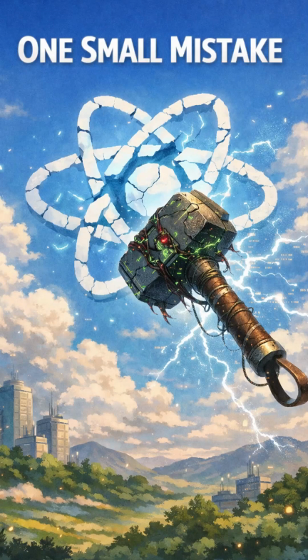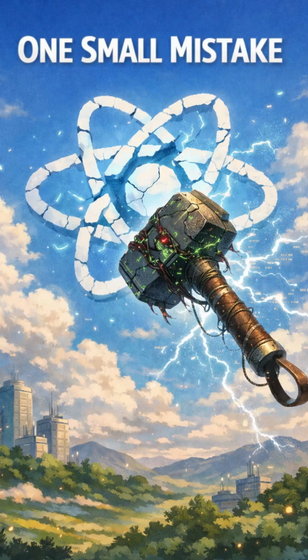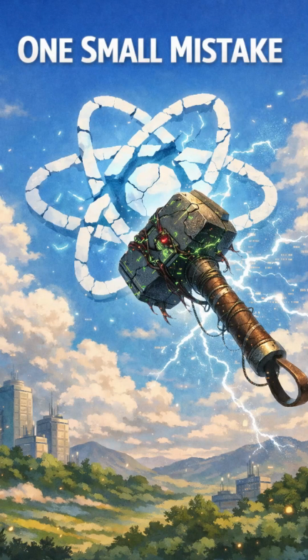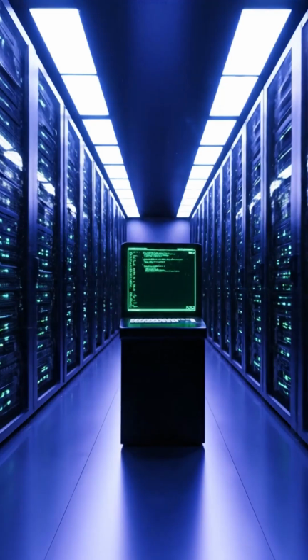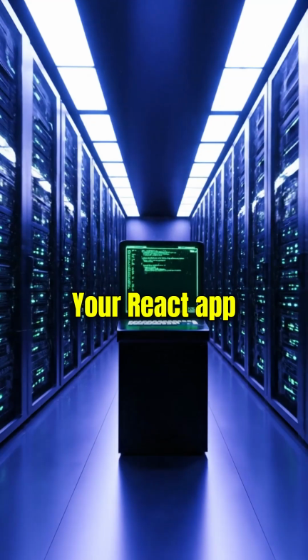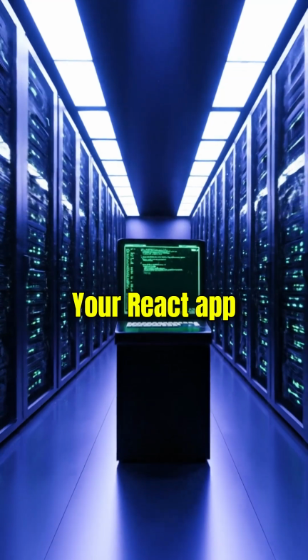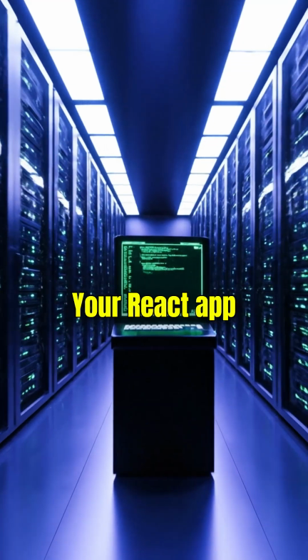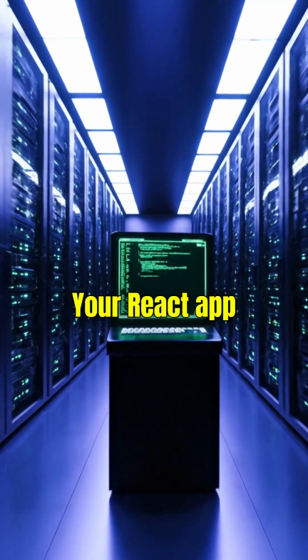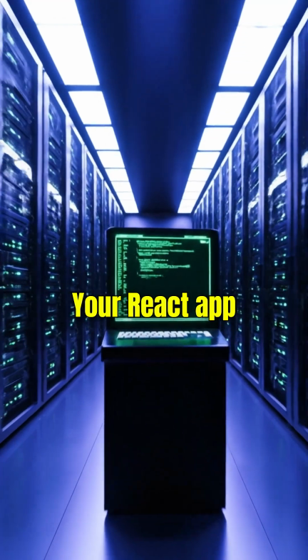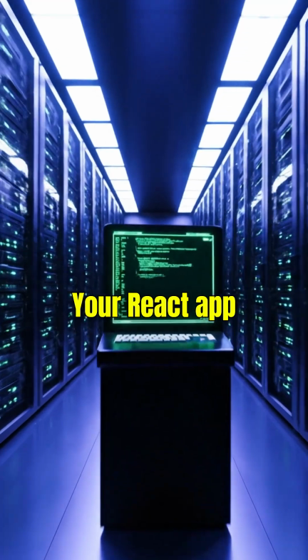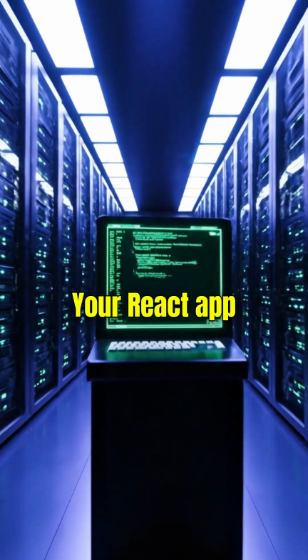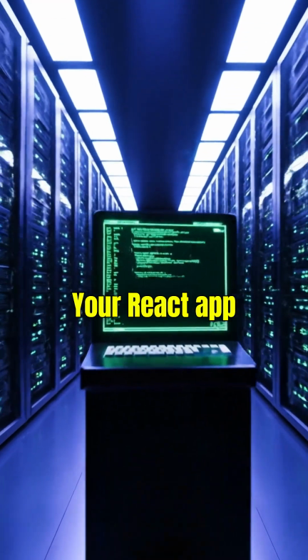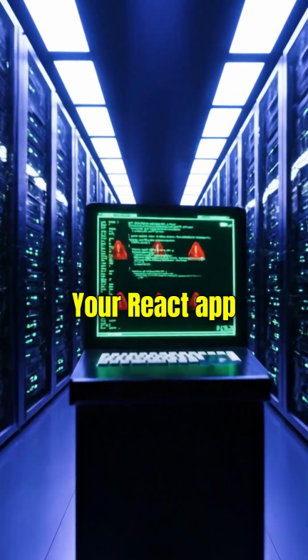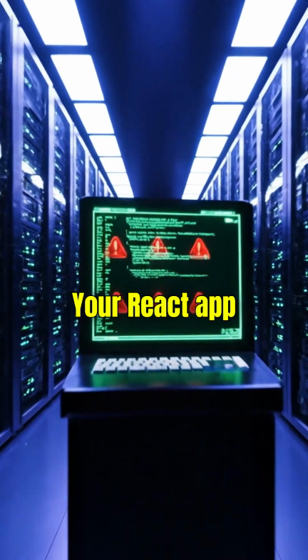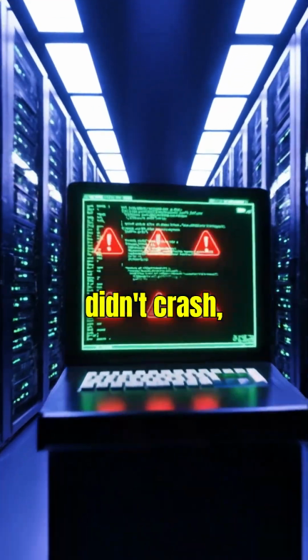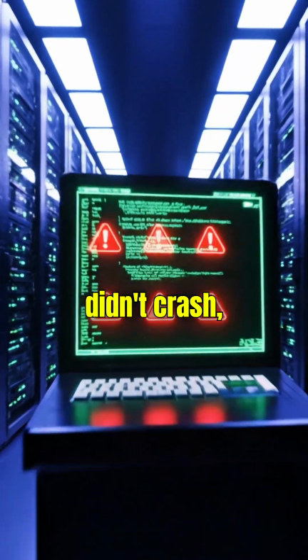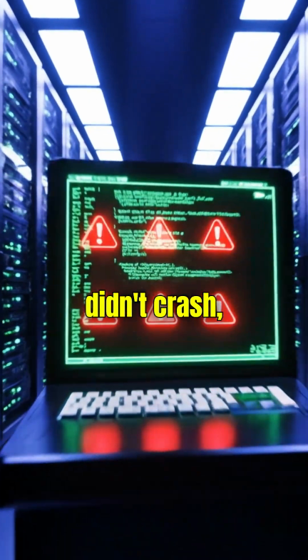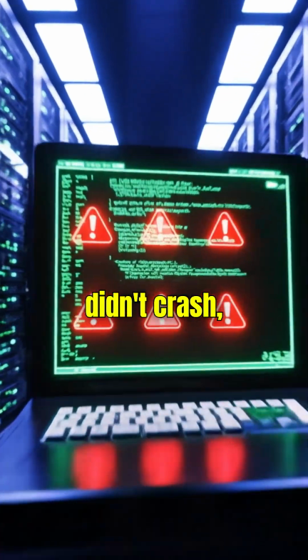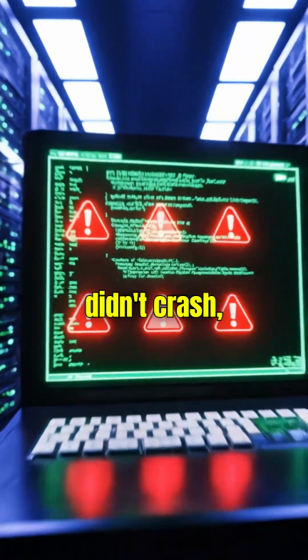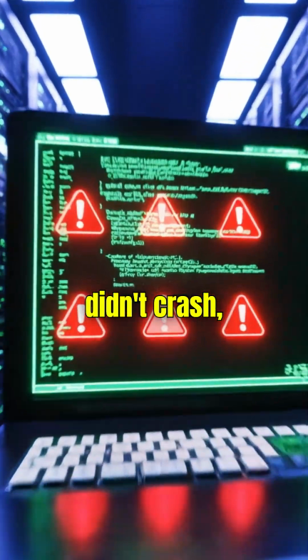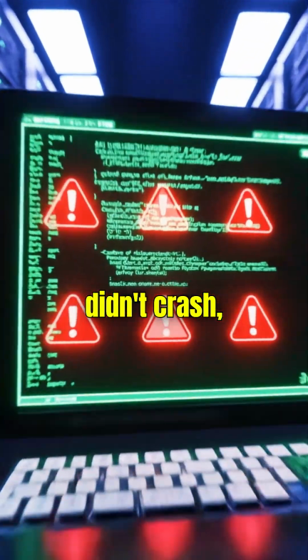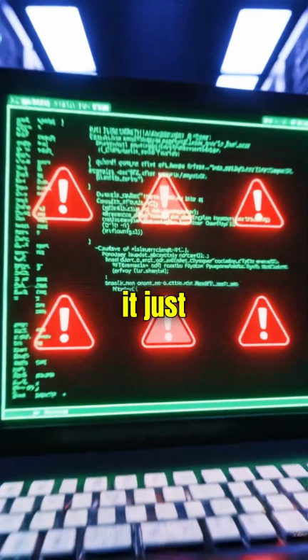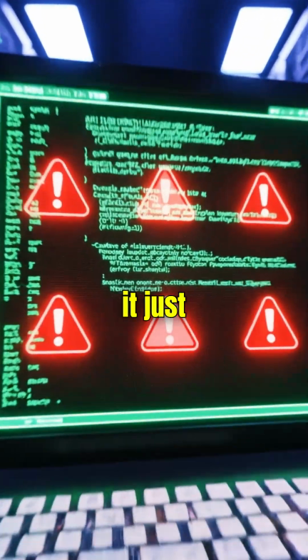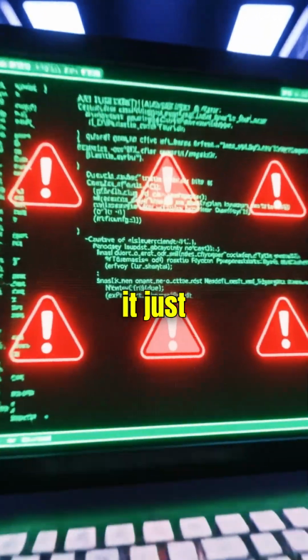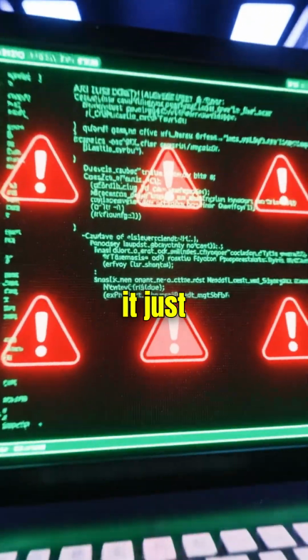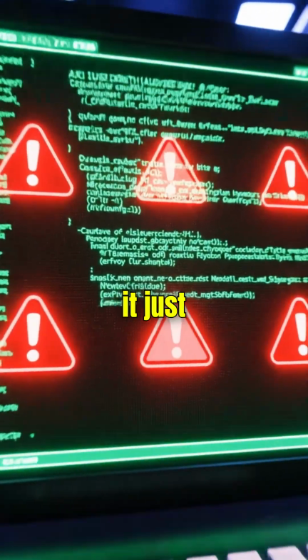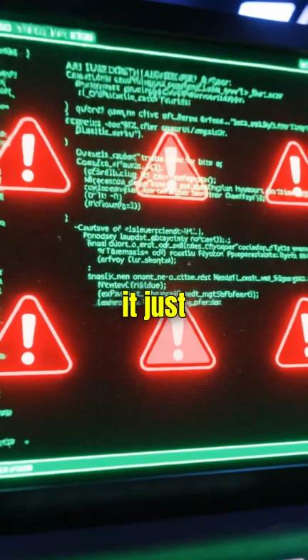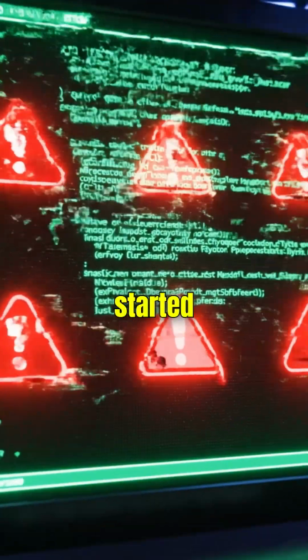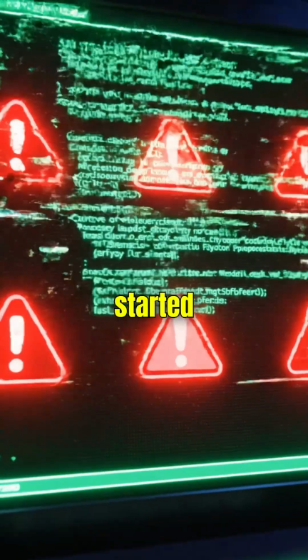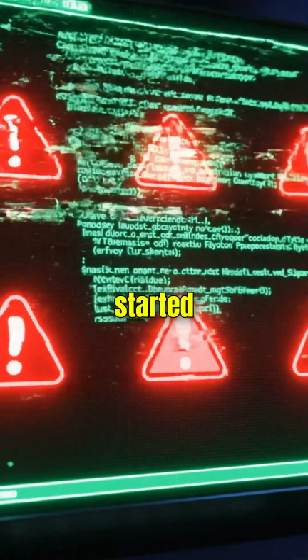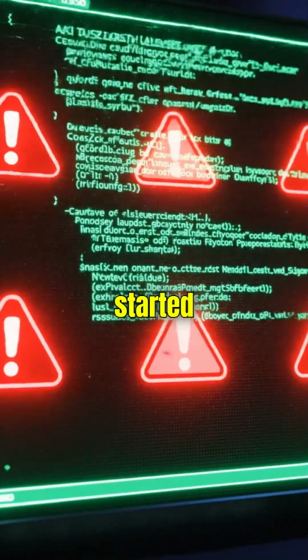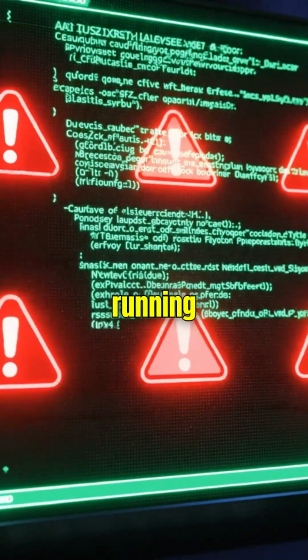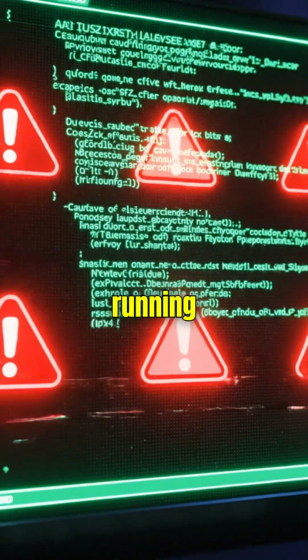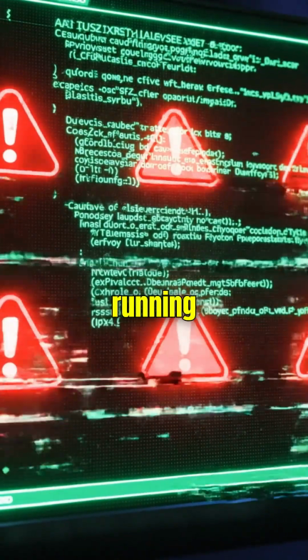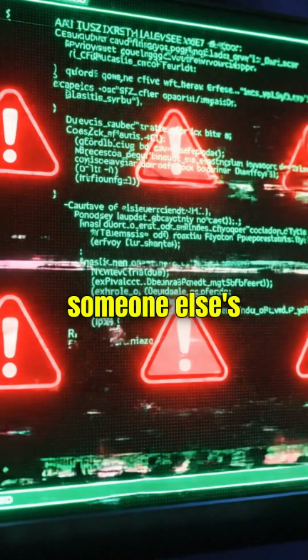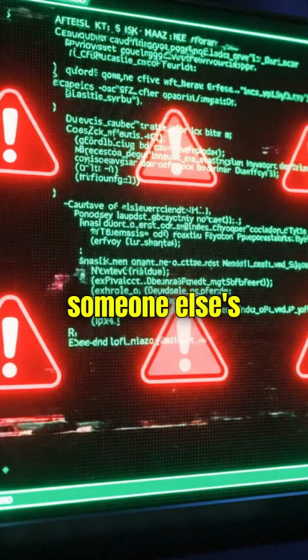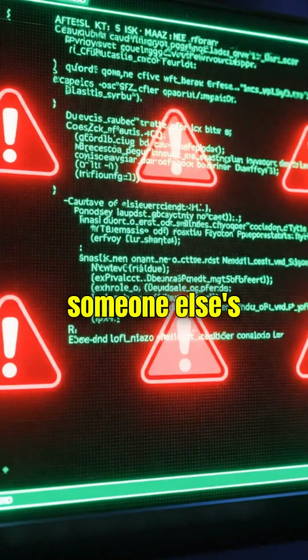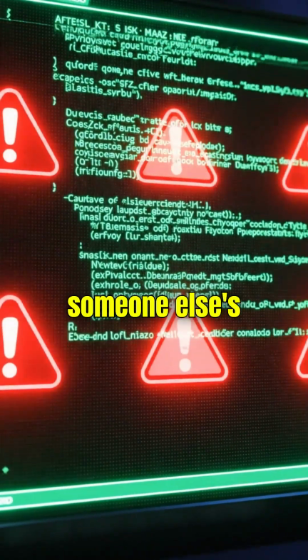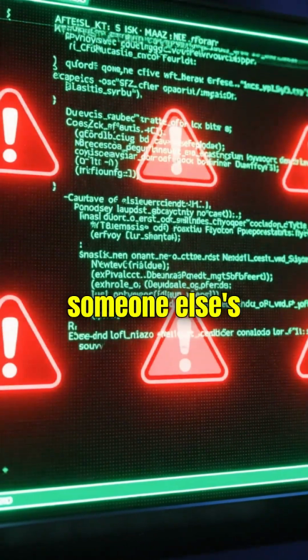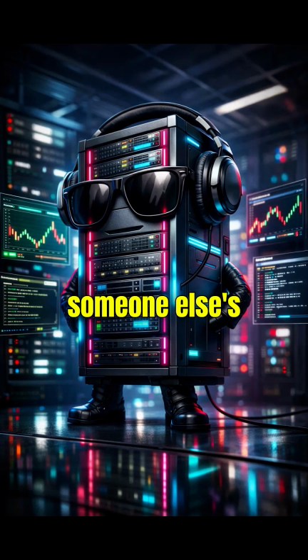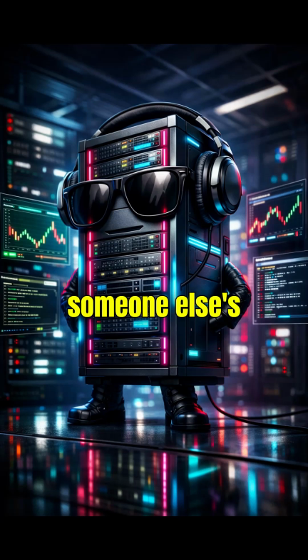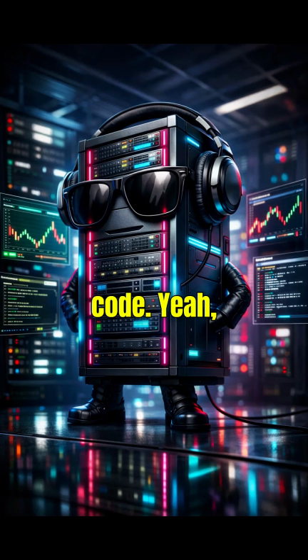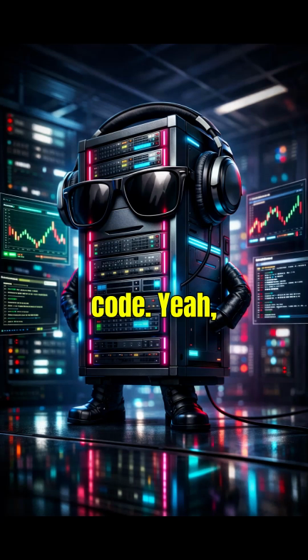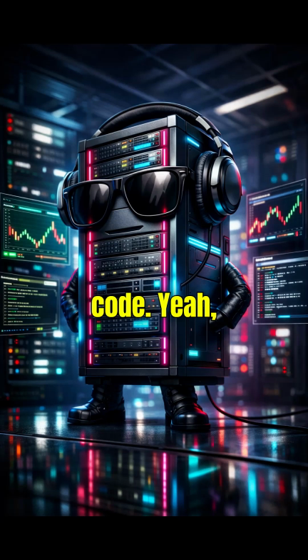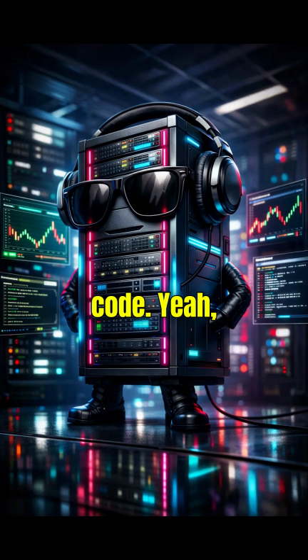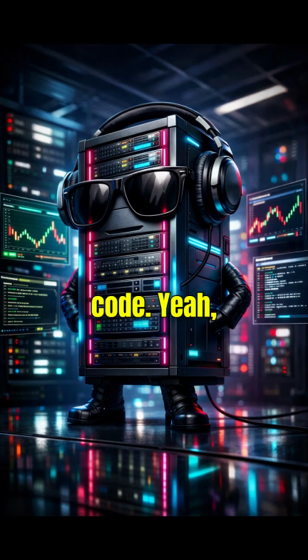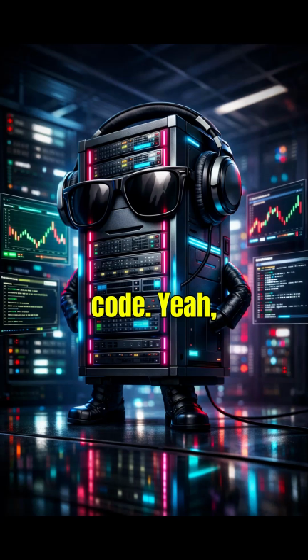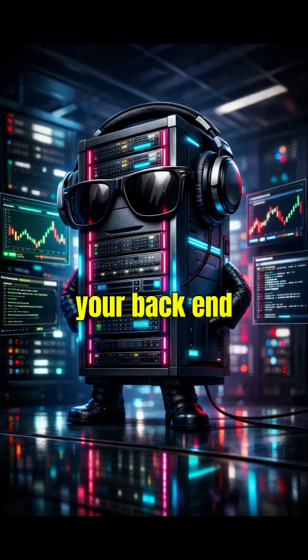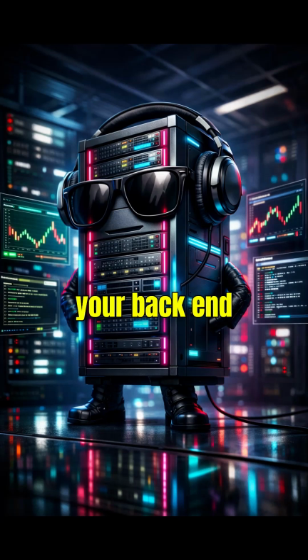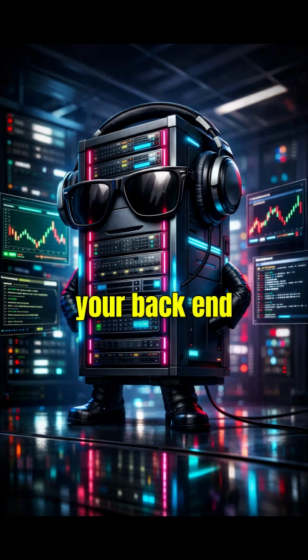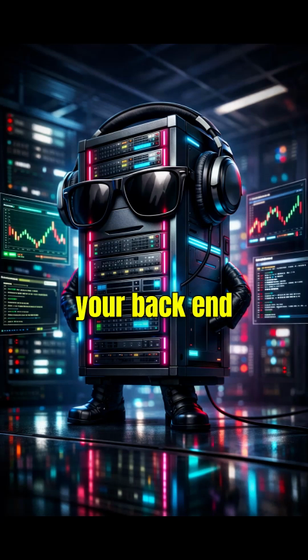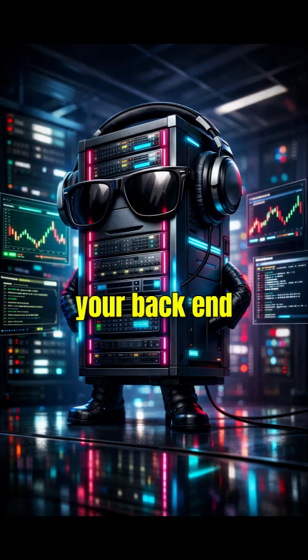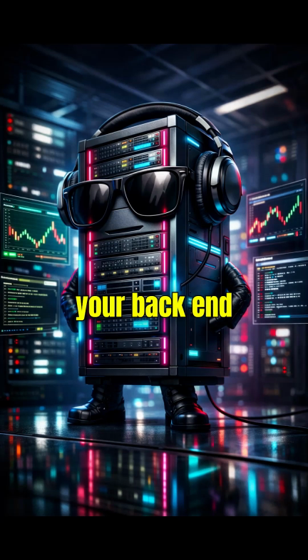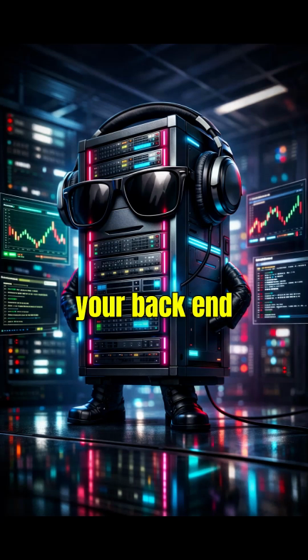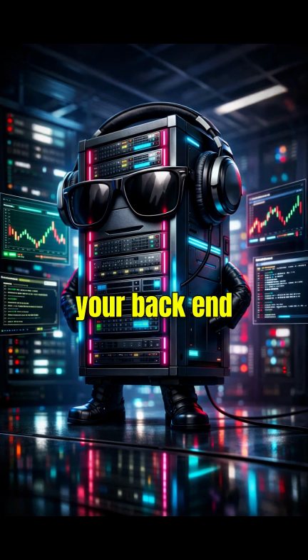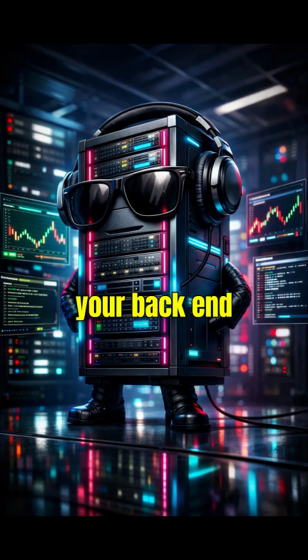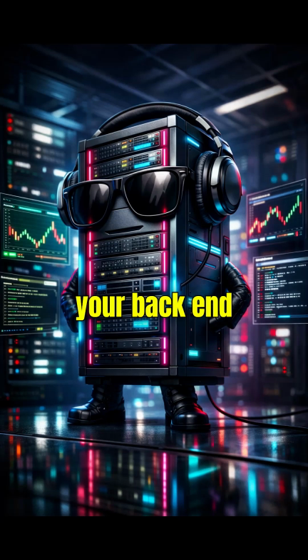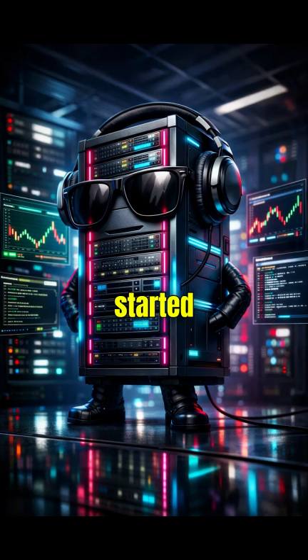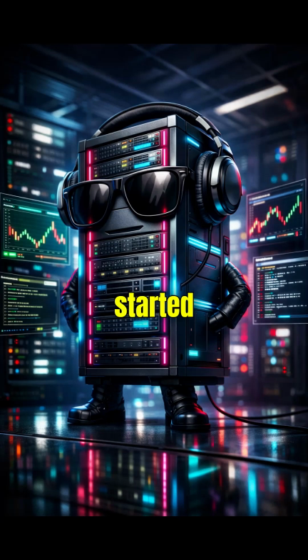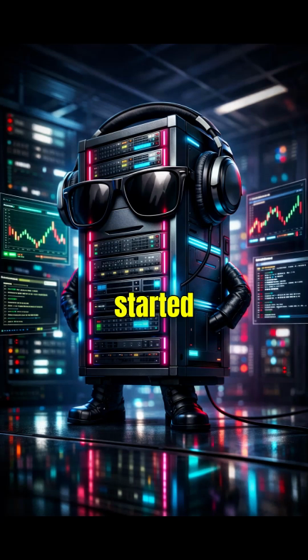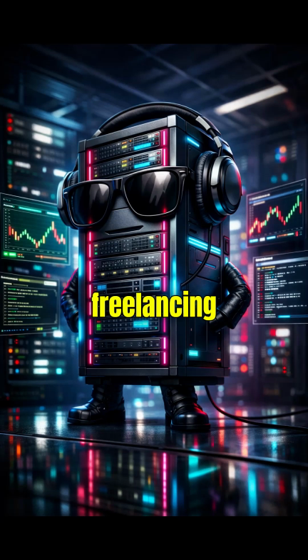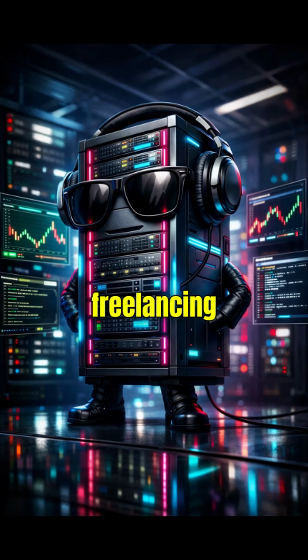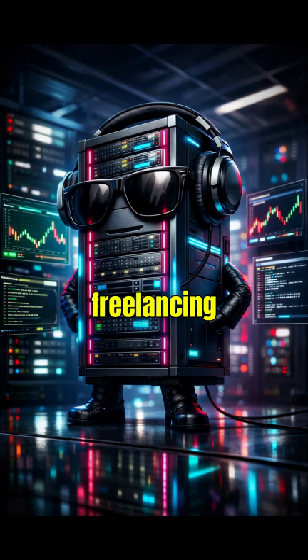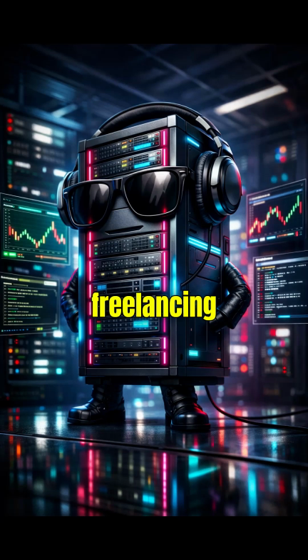Your React app didn't crash. It just started running someone else's code. Yeah, your backend started freelancing without telling you.